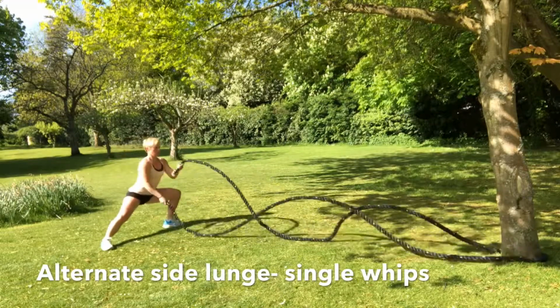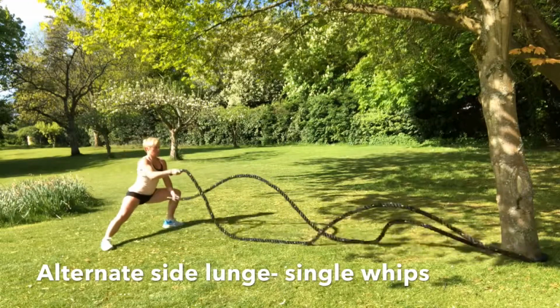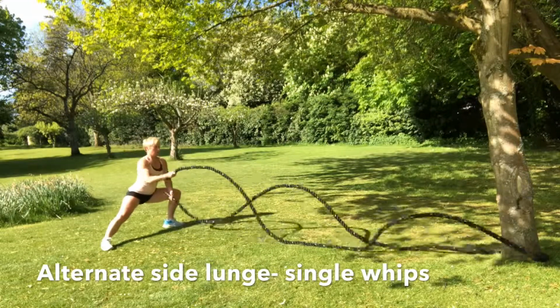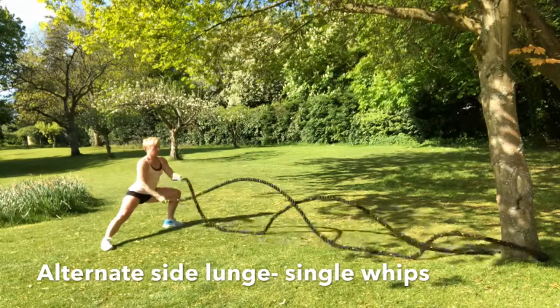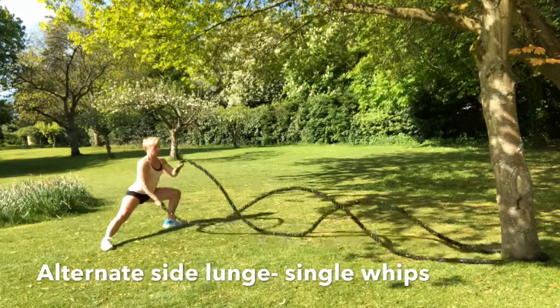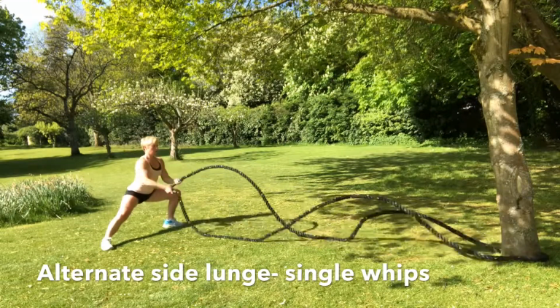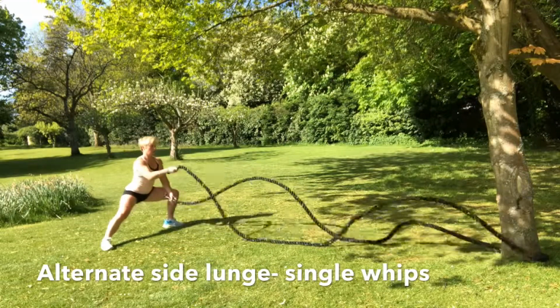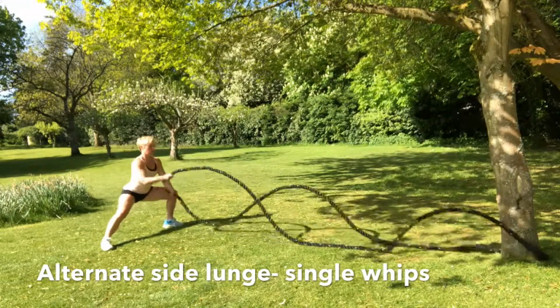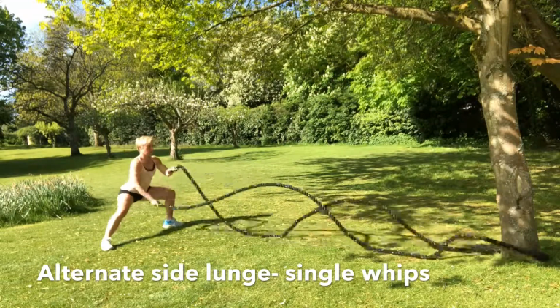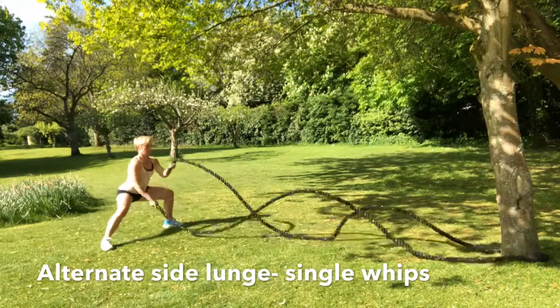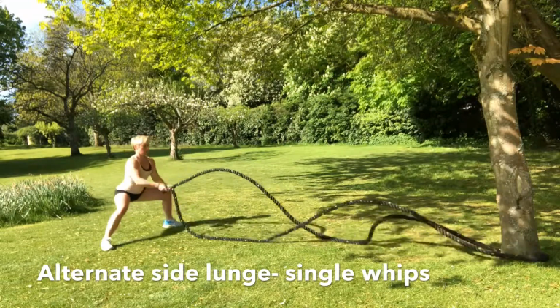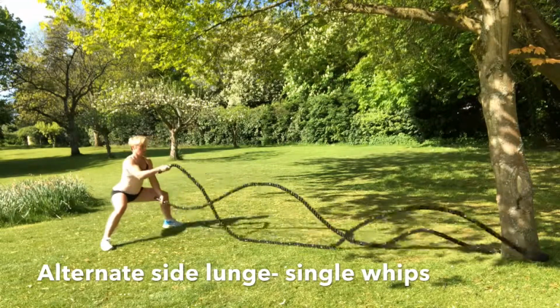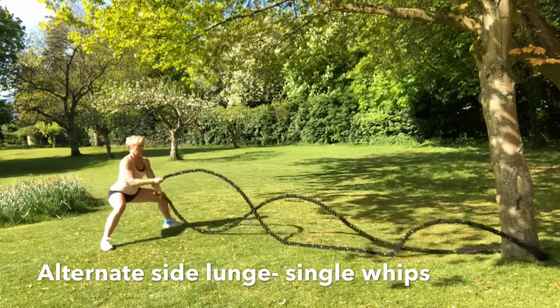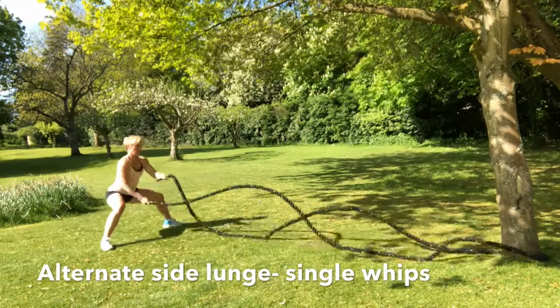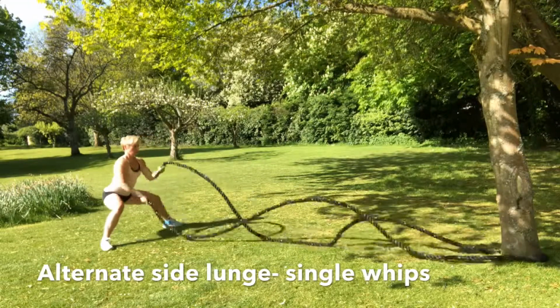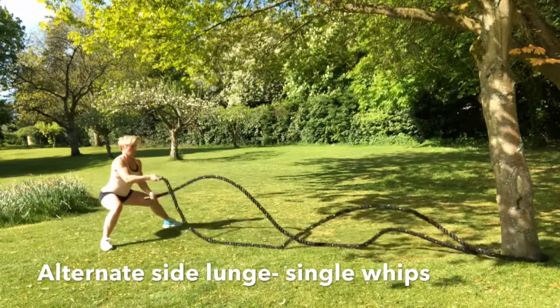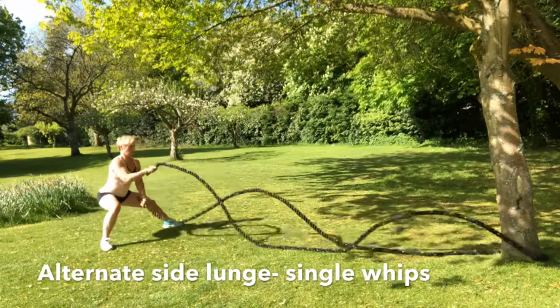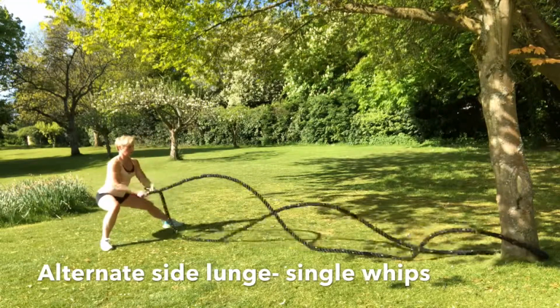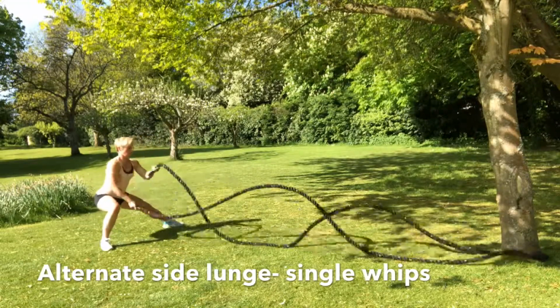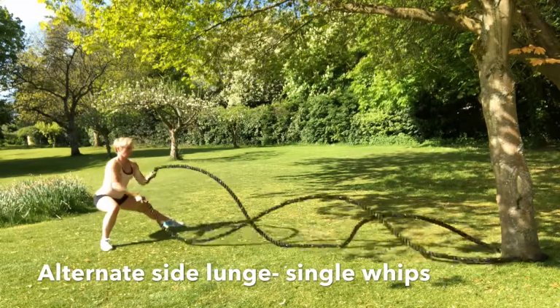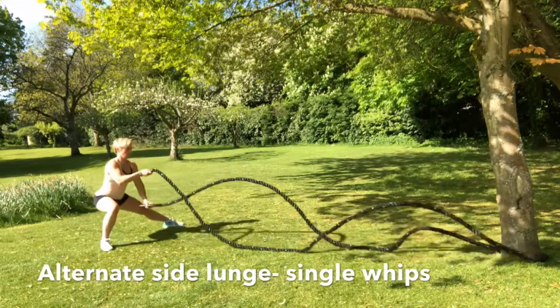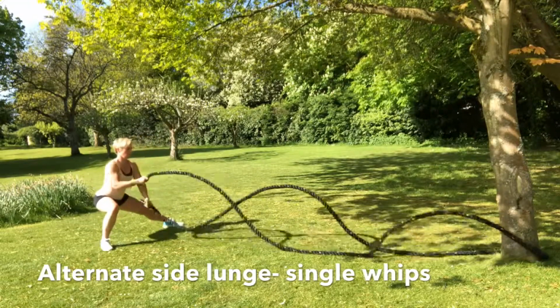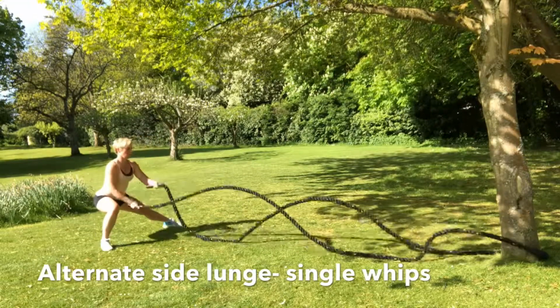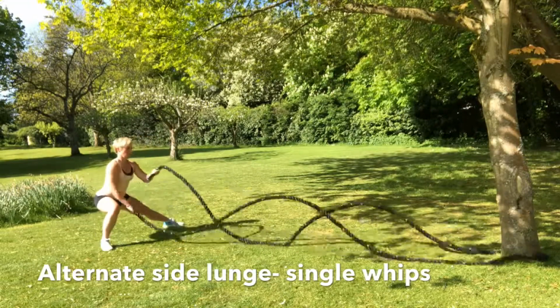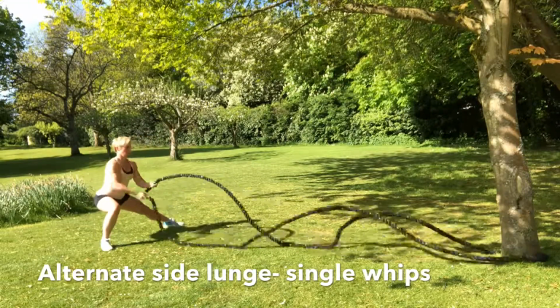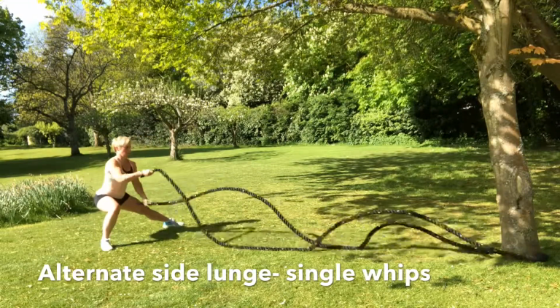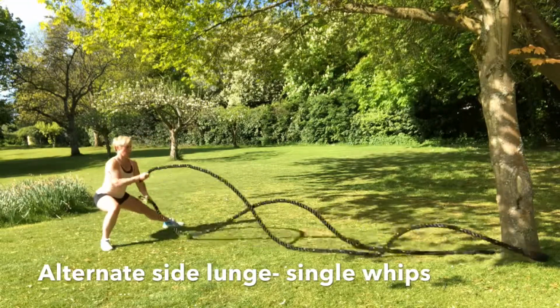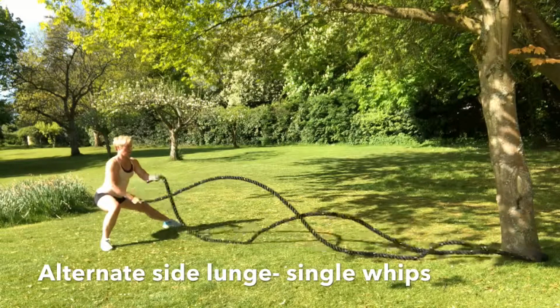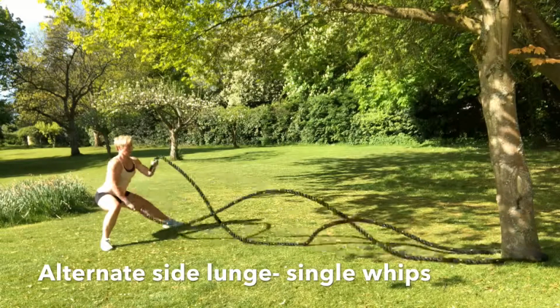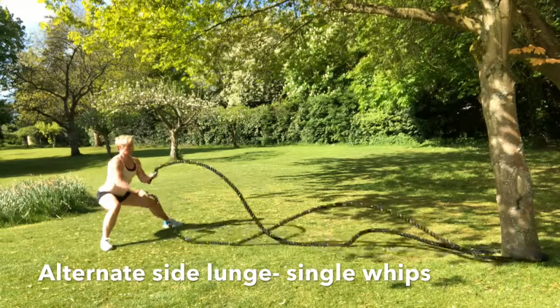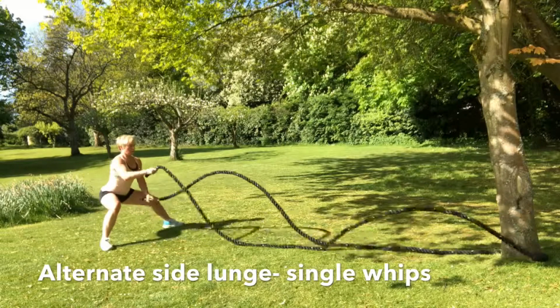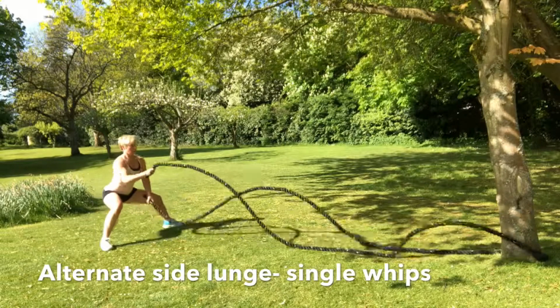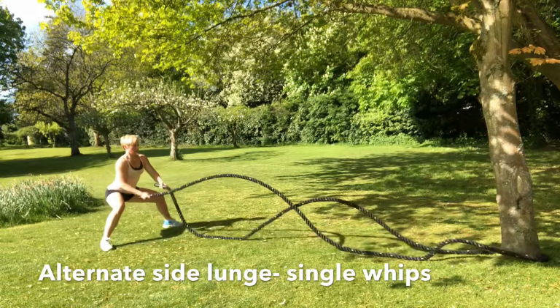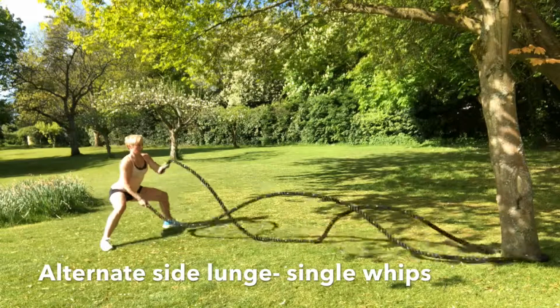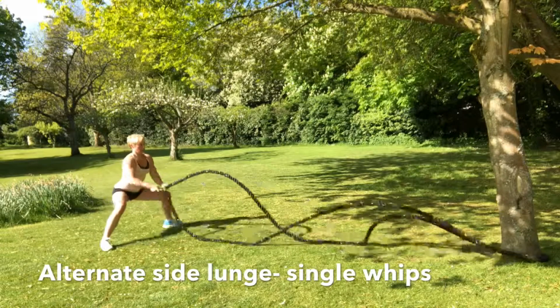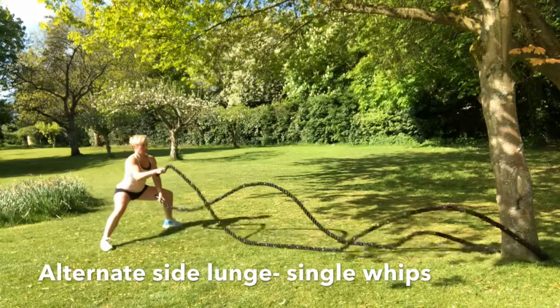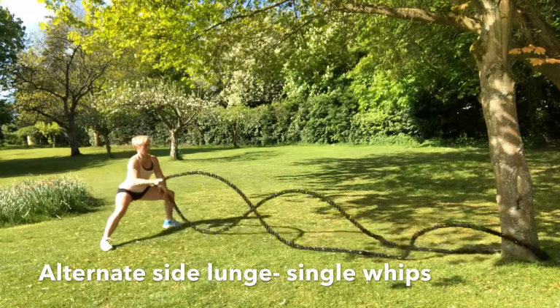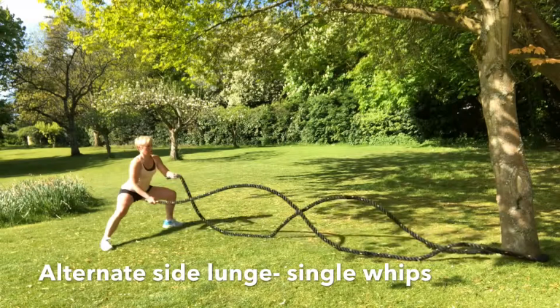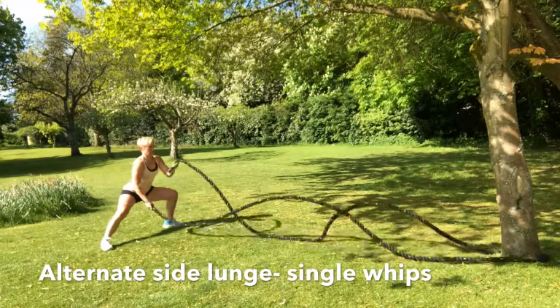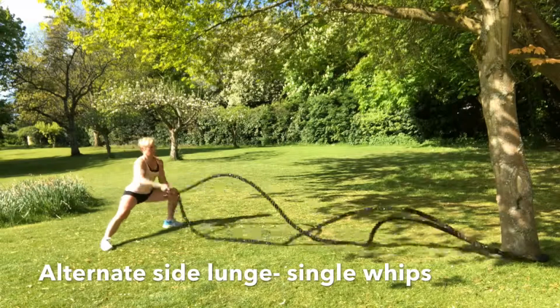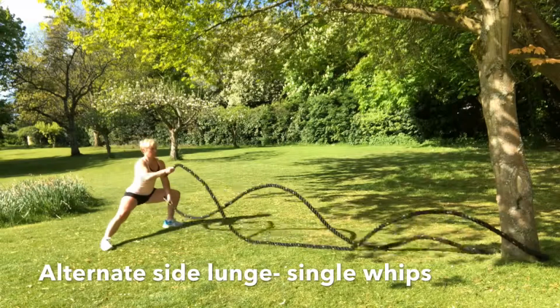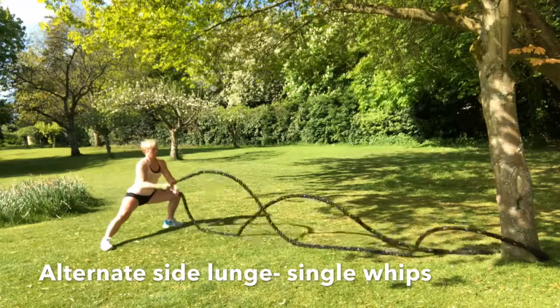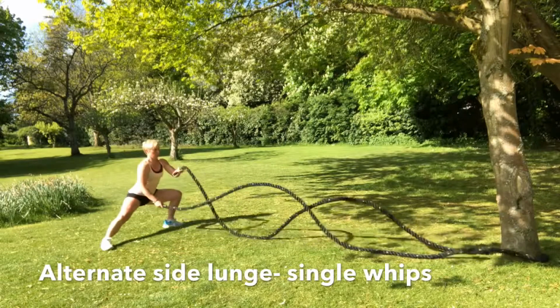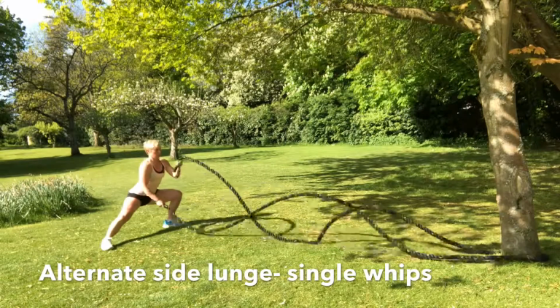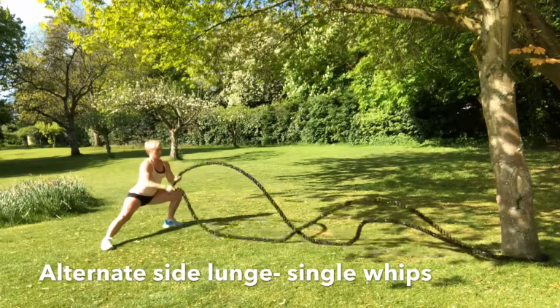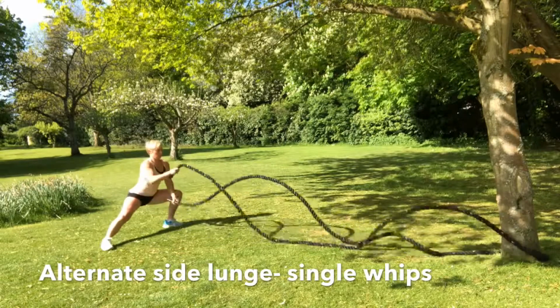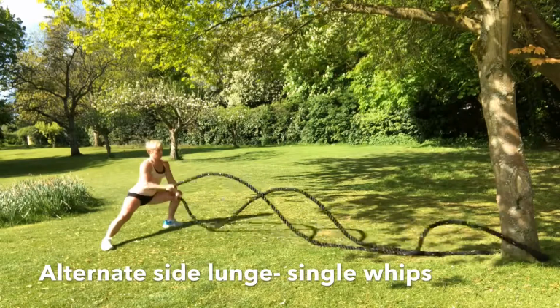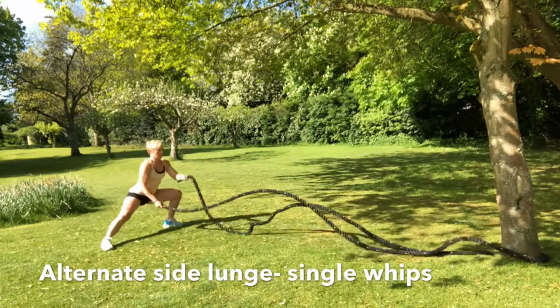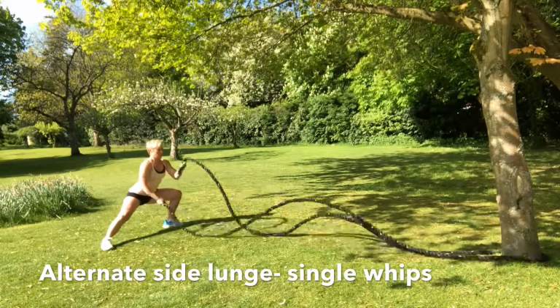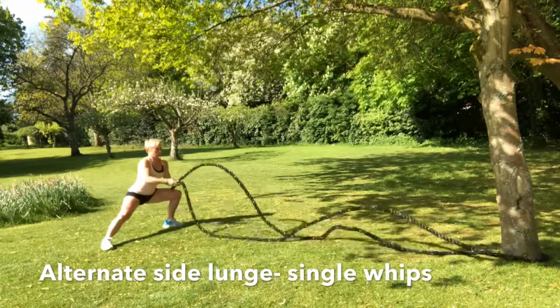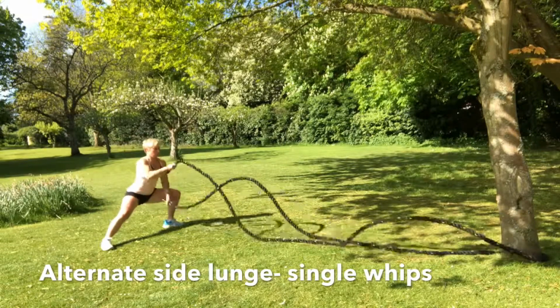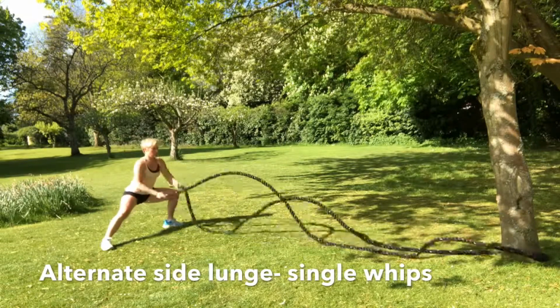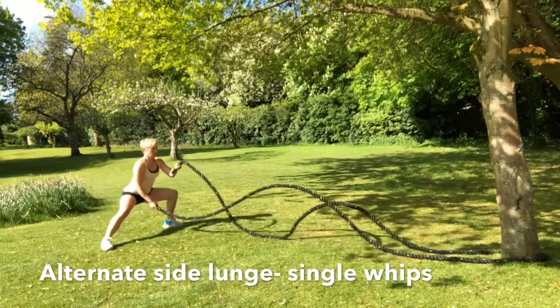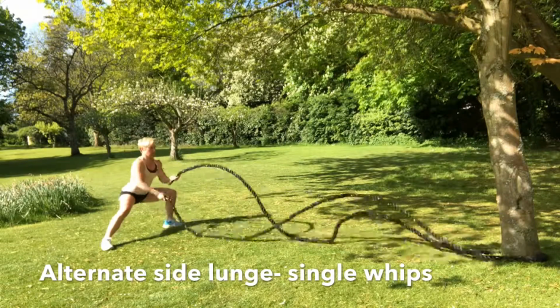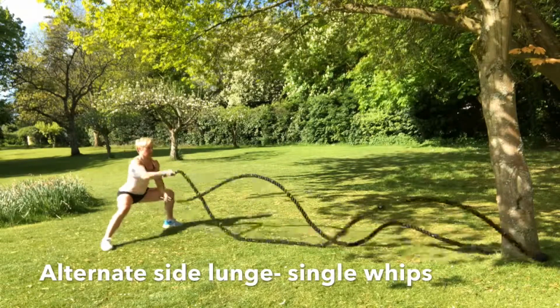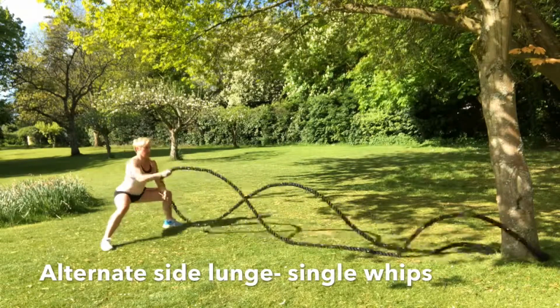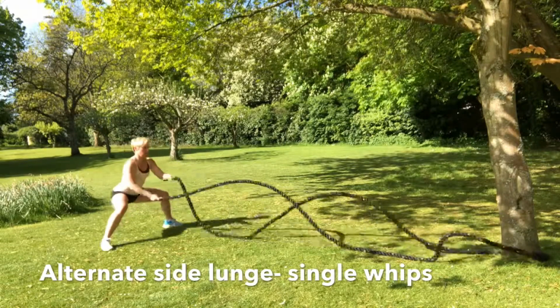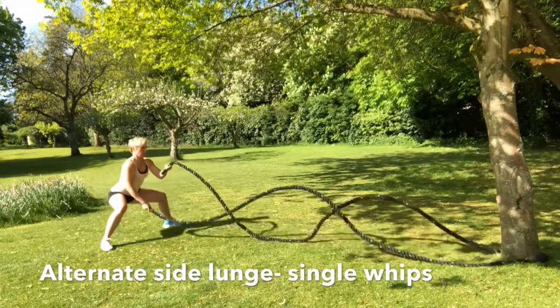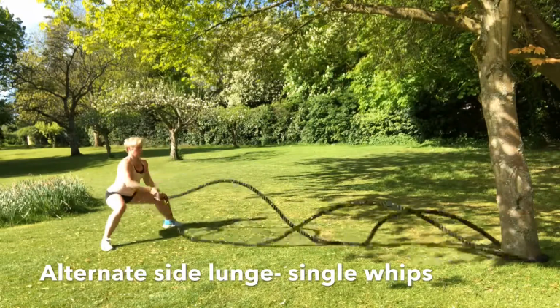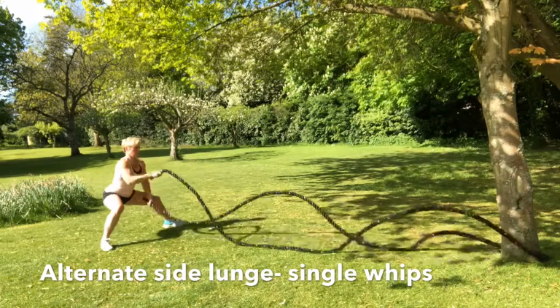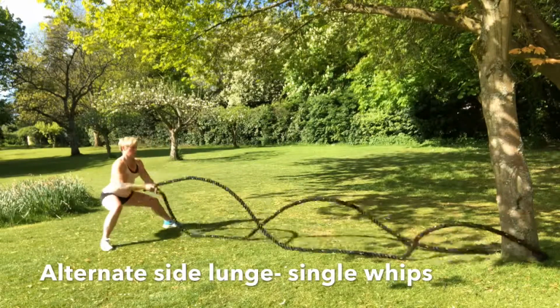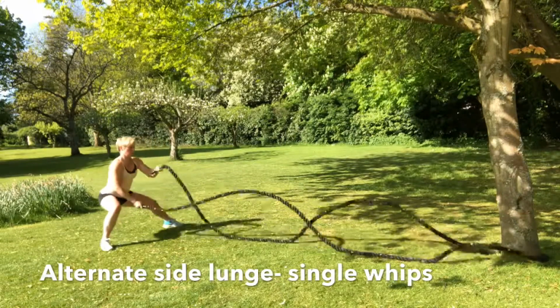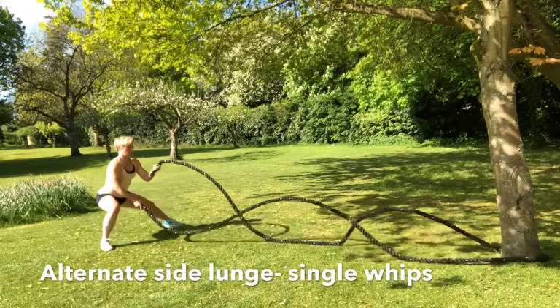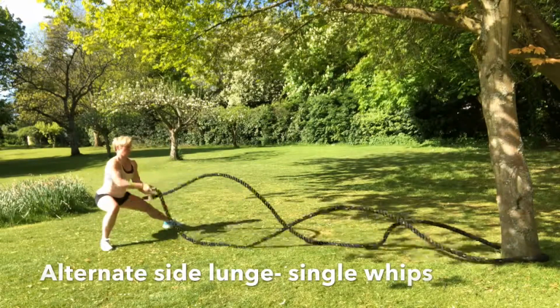Chest out, shoulders back. While the movement of the leg is going, make sure you're whipping the battle rope up and down.